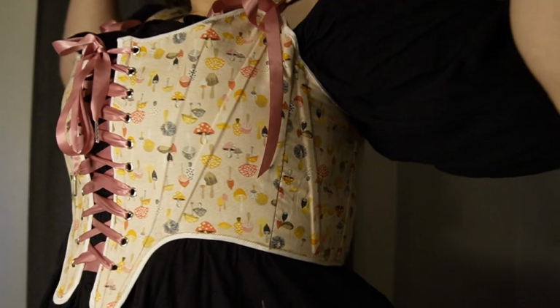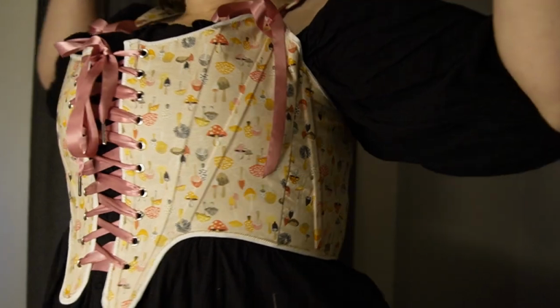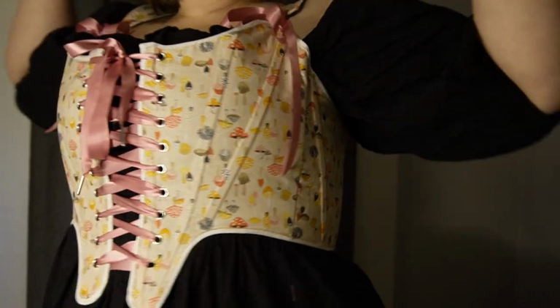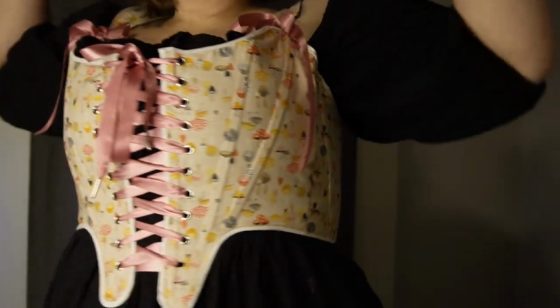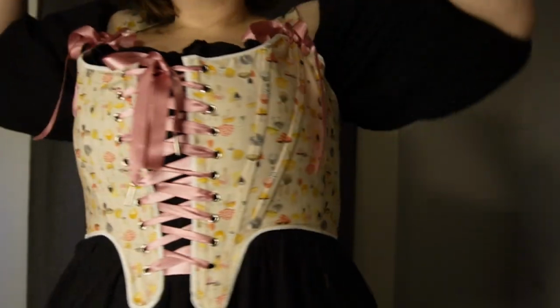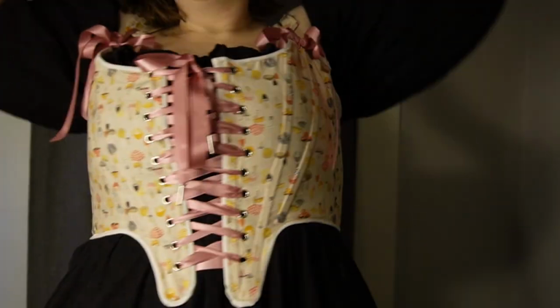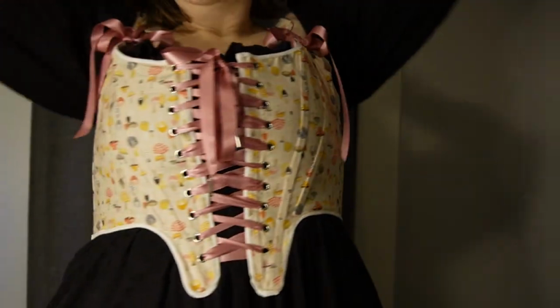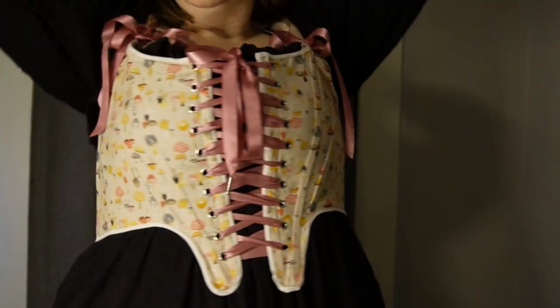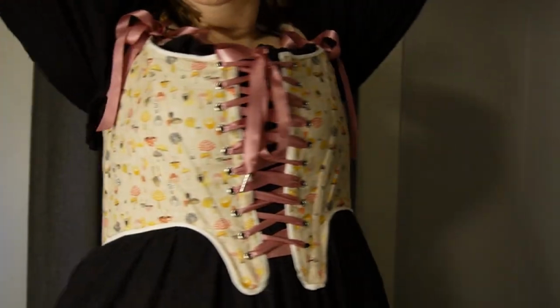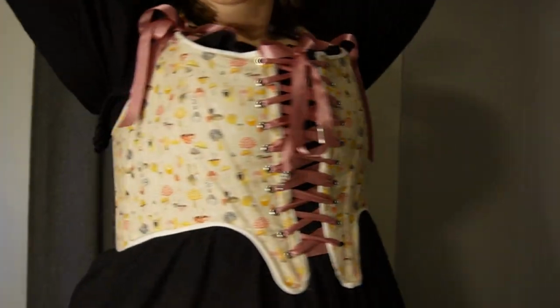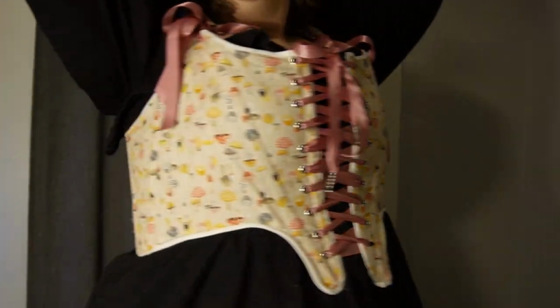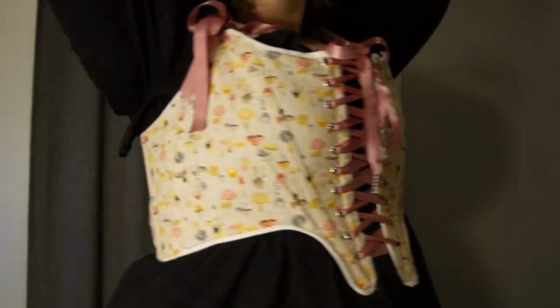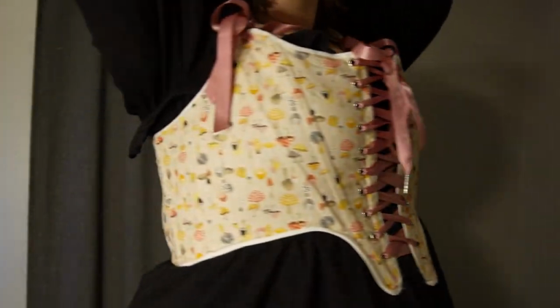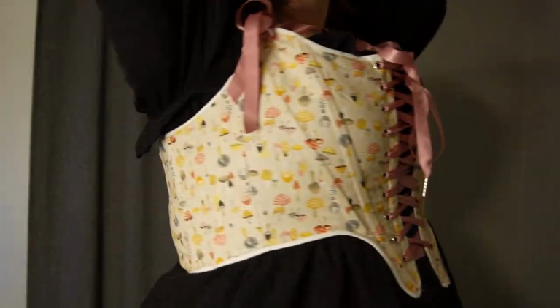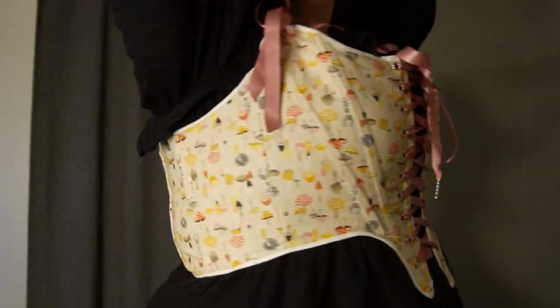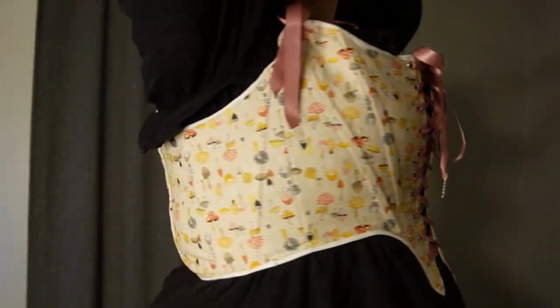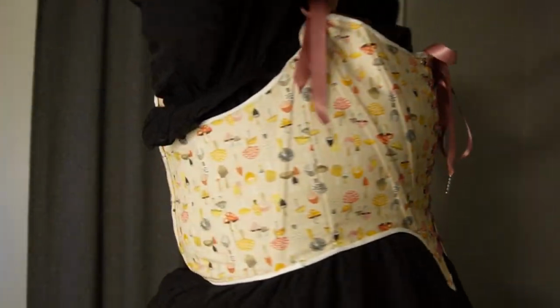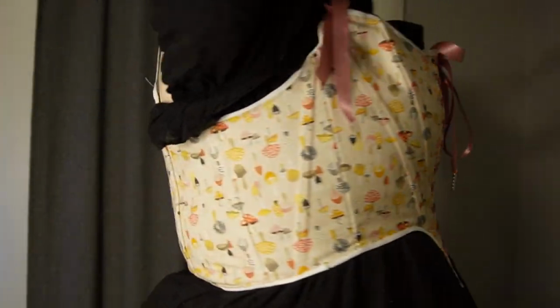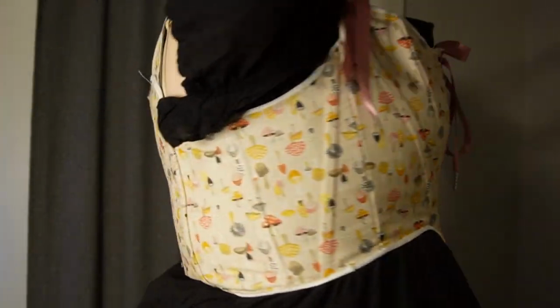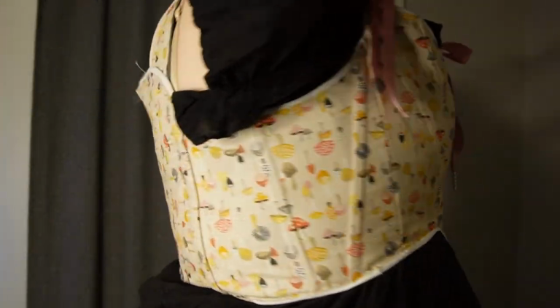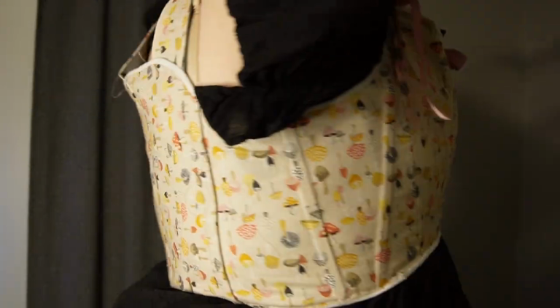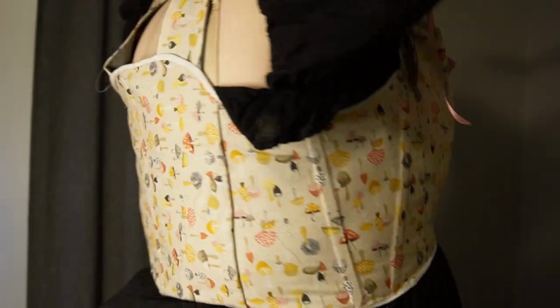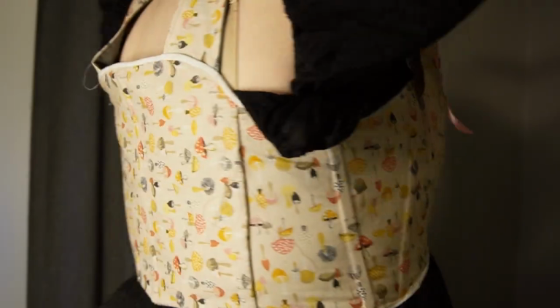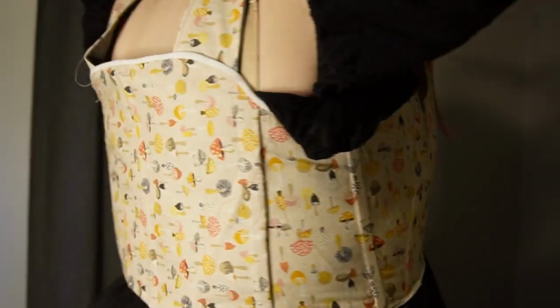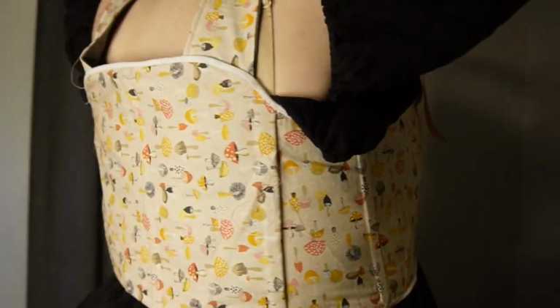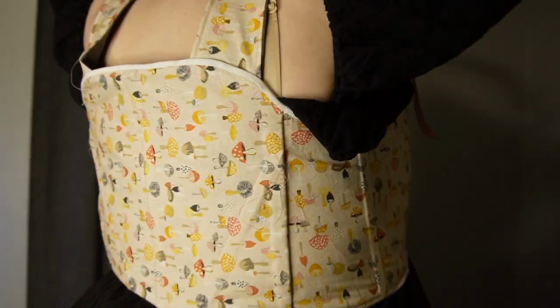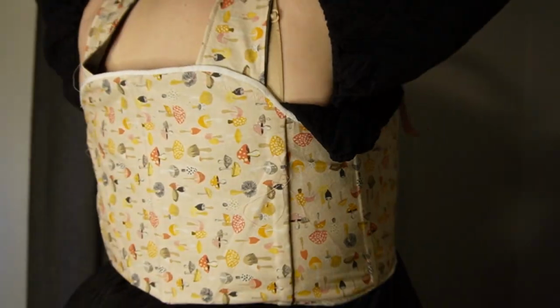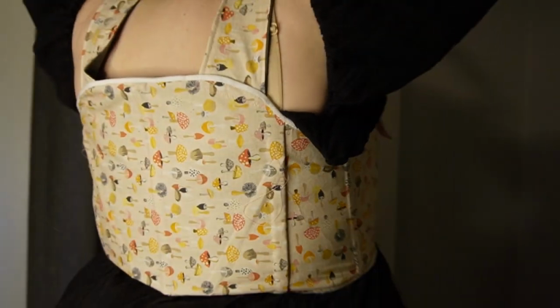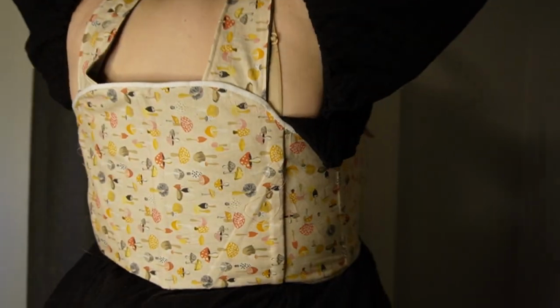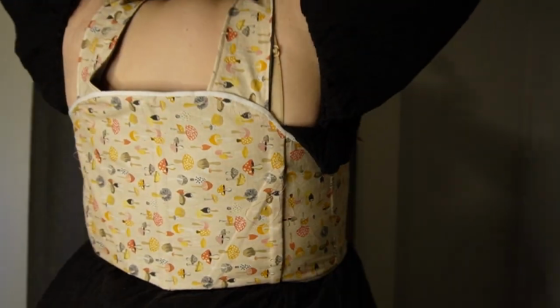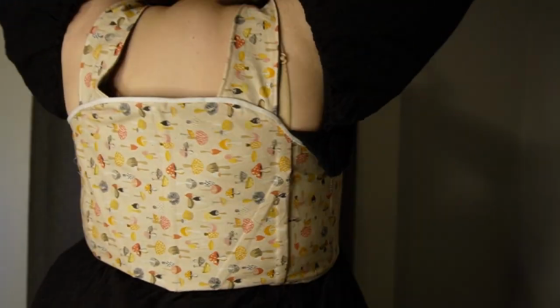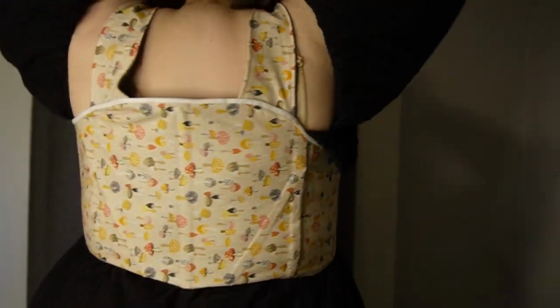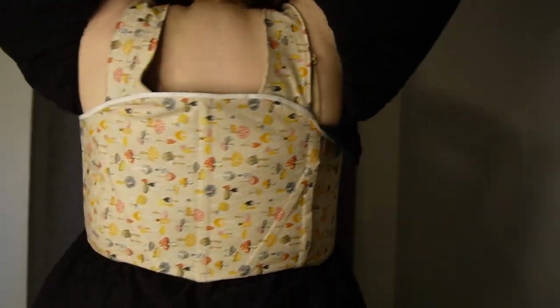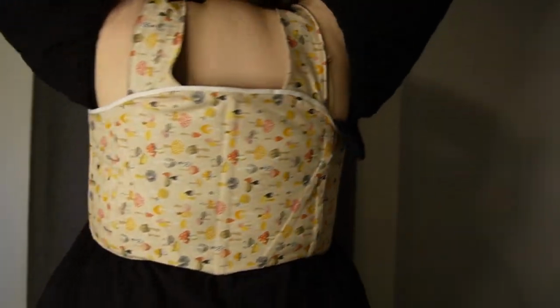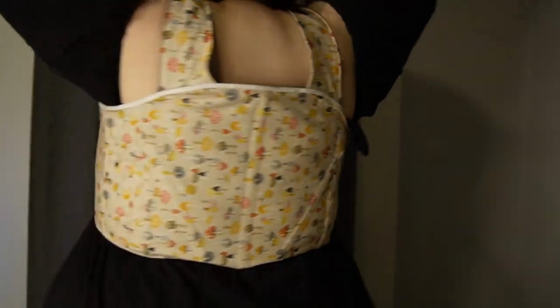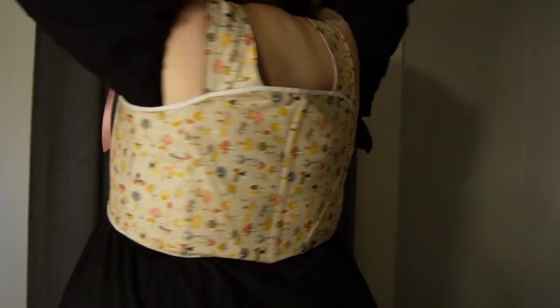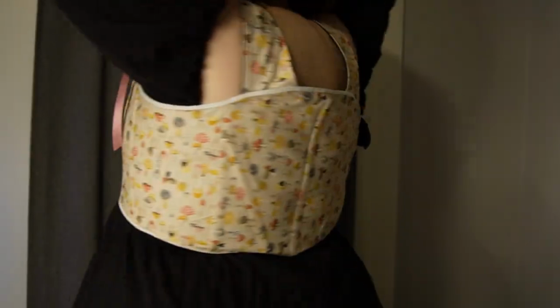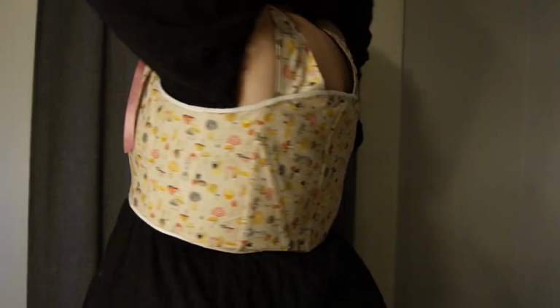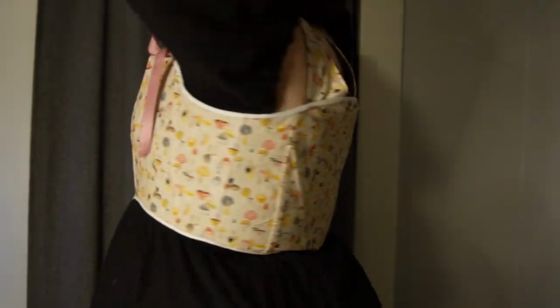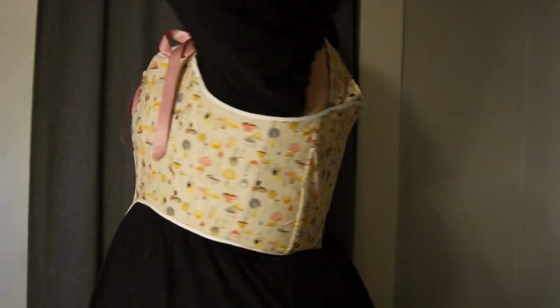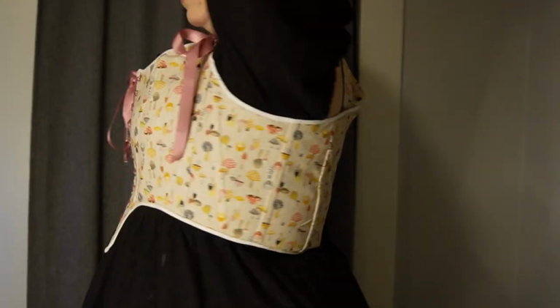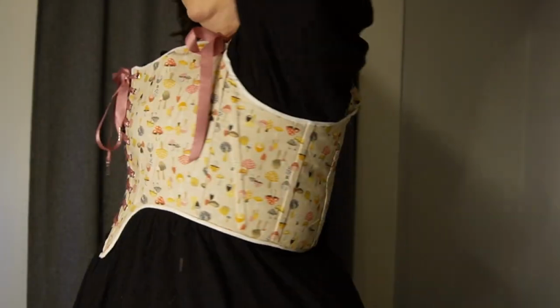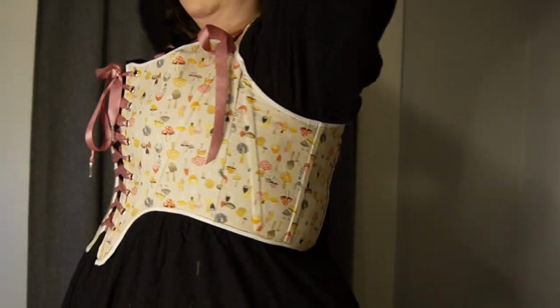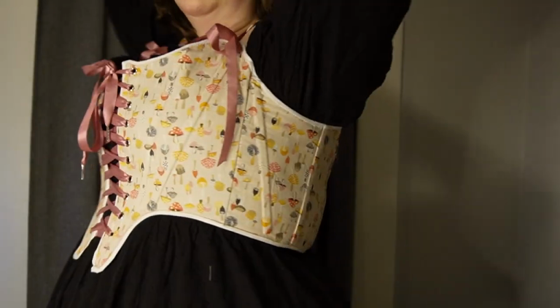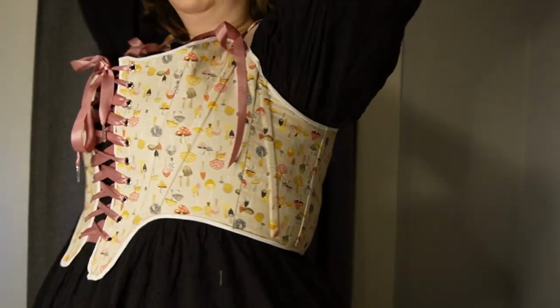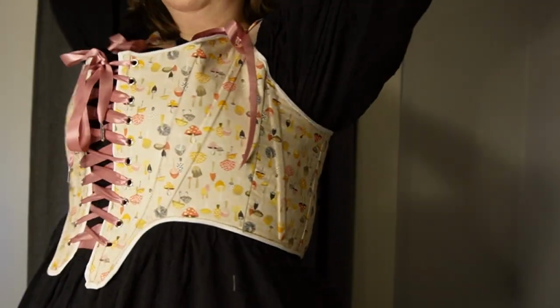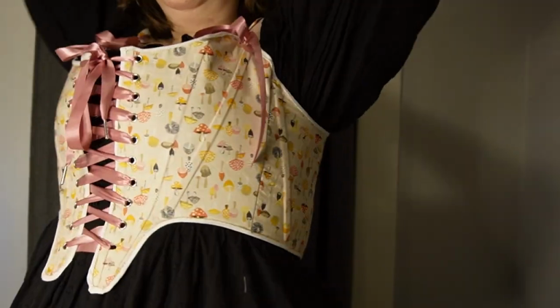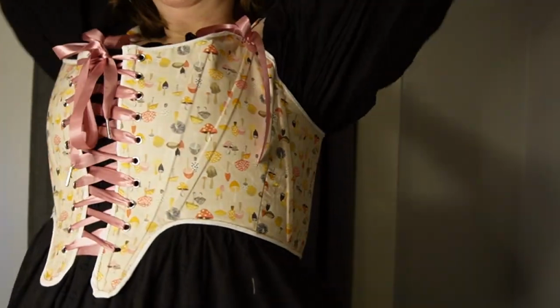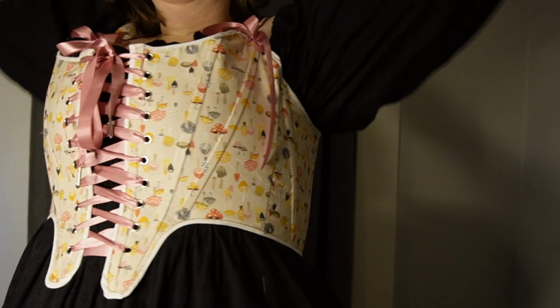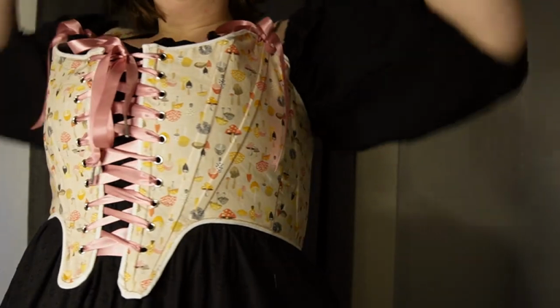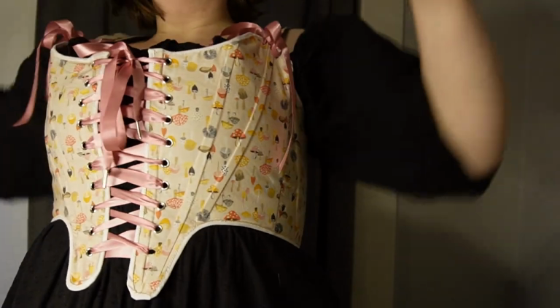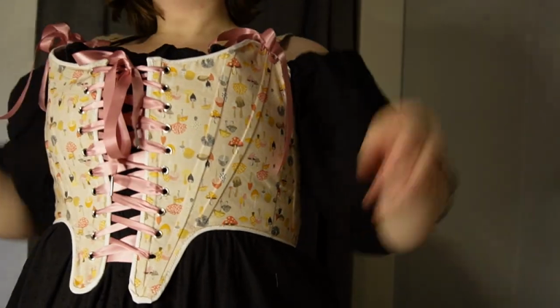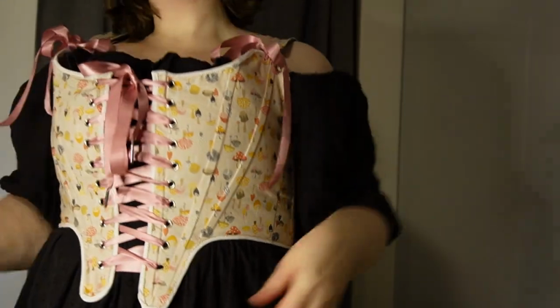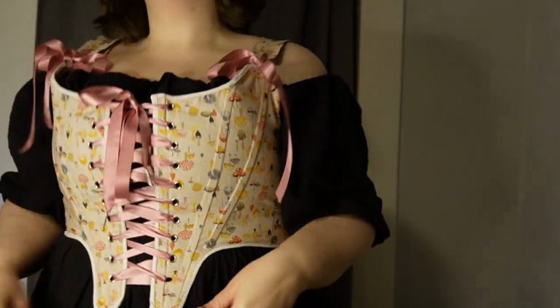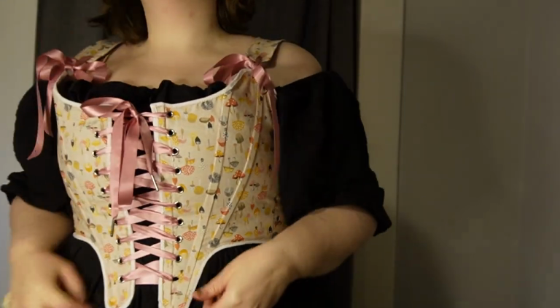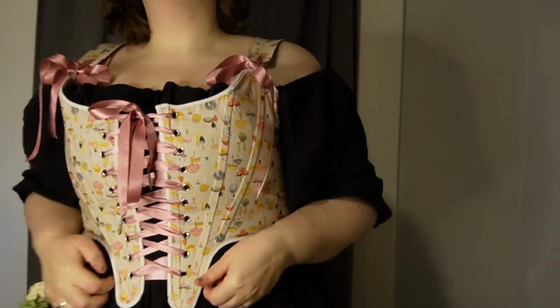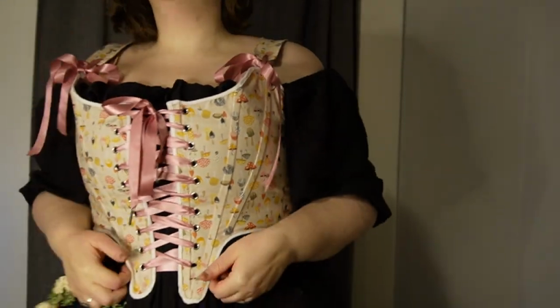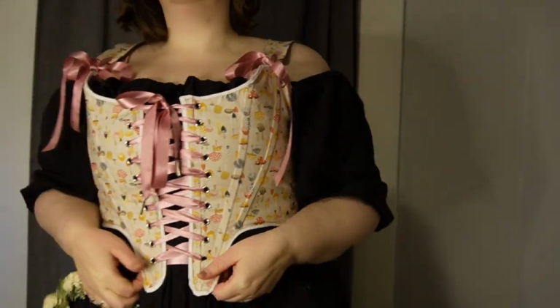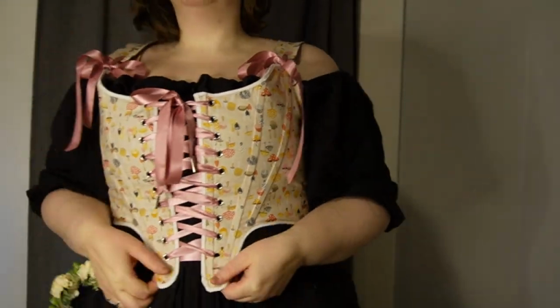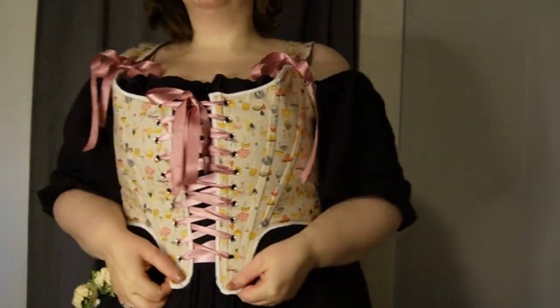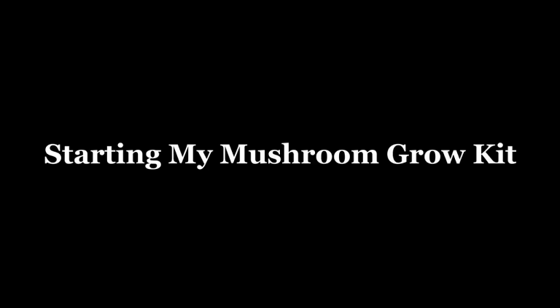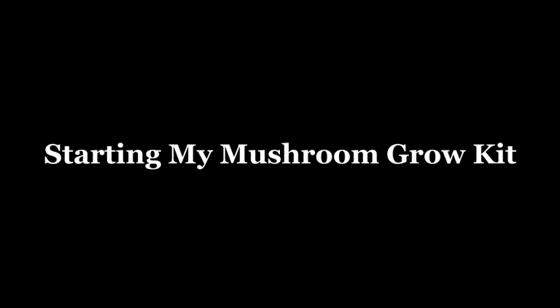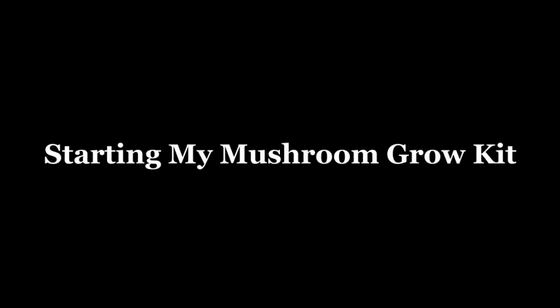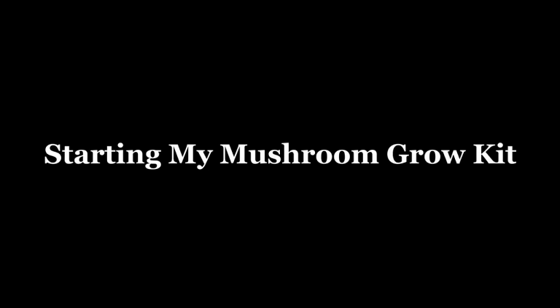In this dark and dreary winter, what could be more charming than mushroom stays or a mushroom corset?